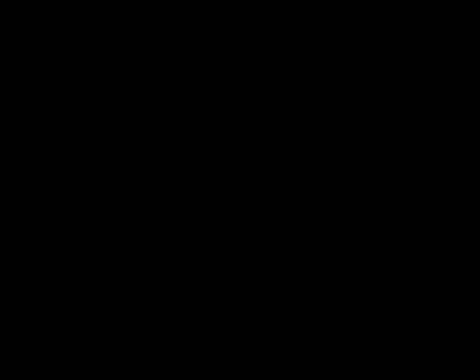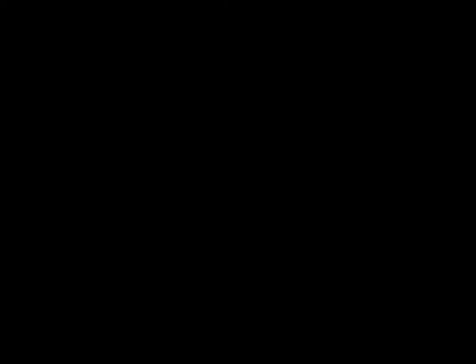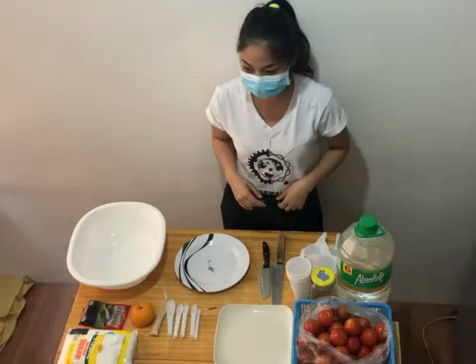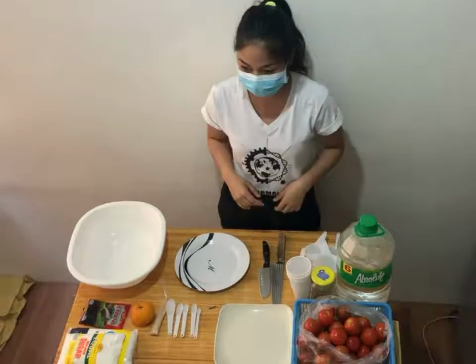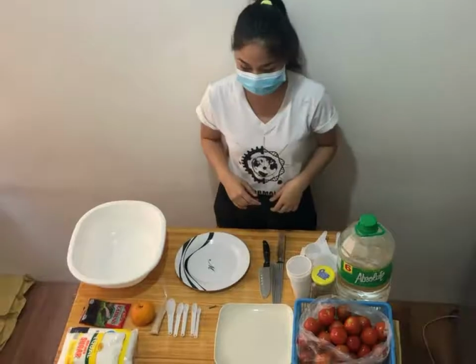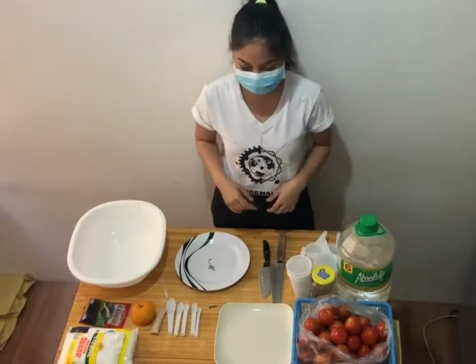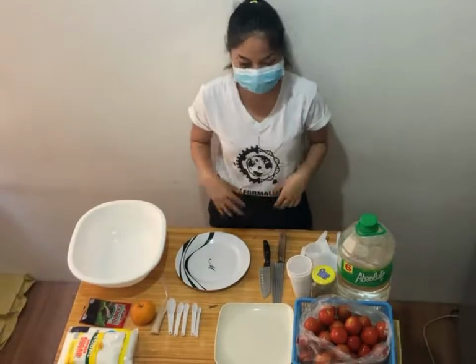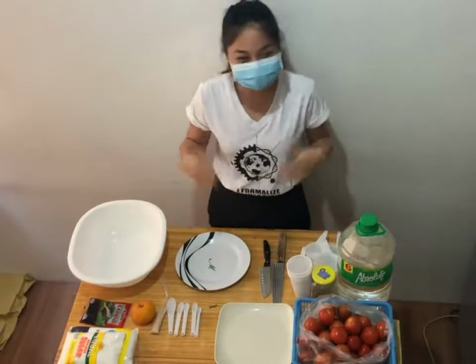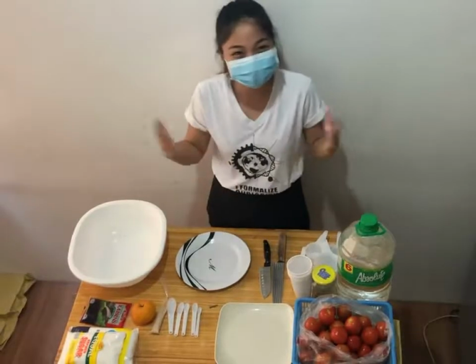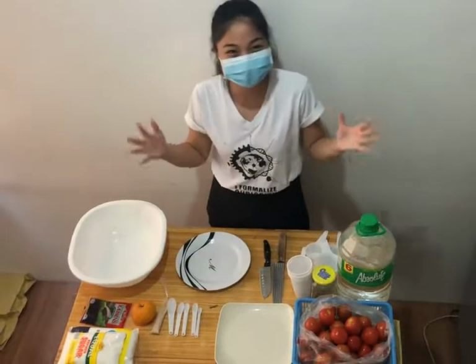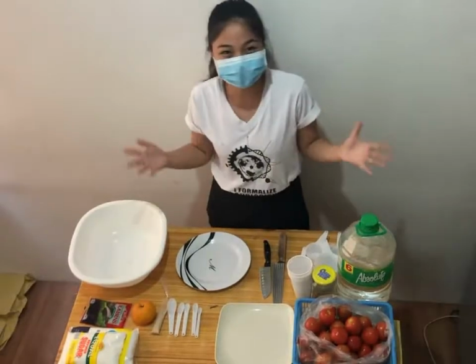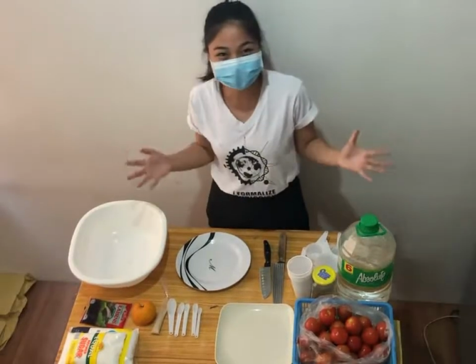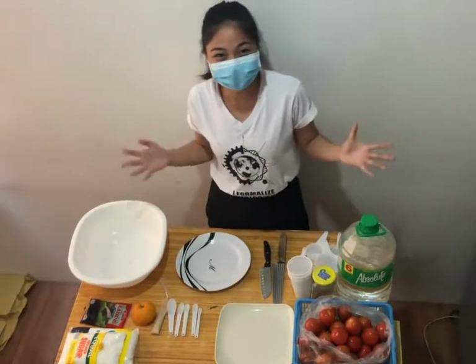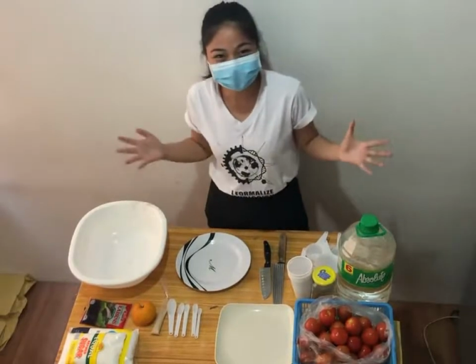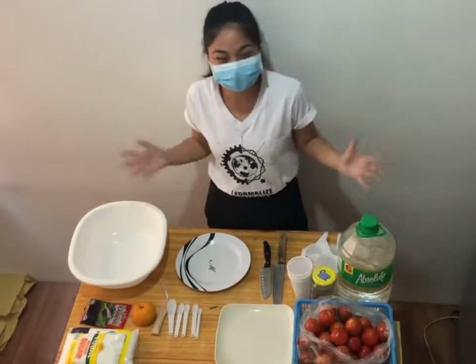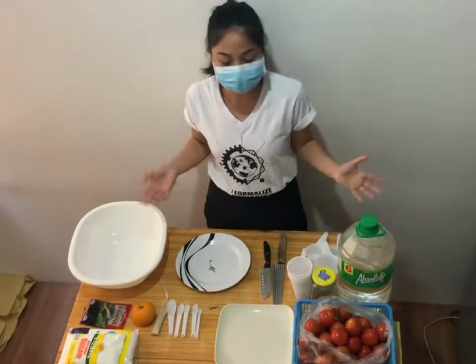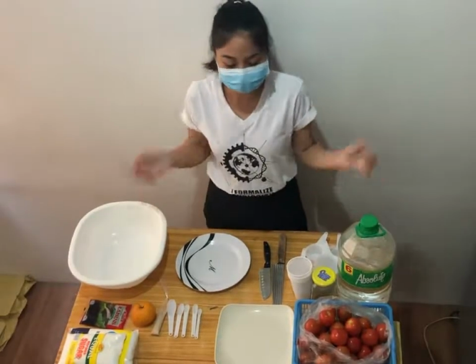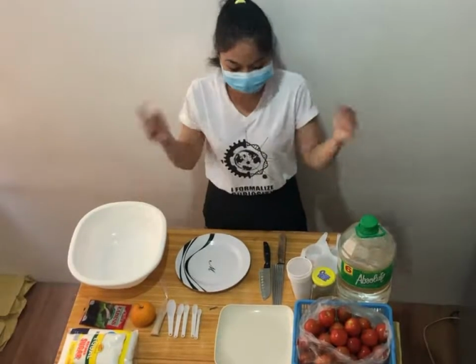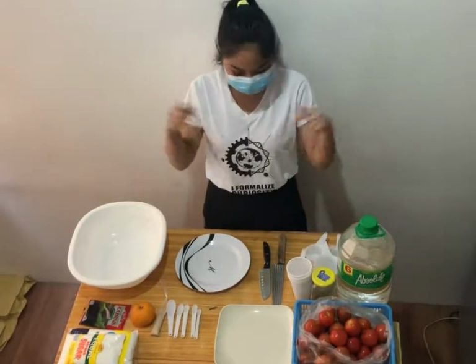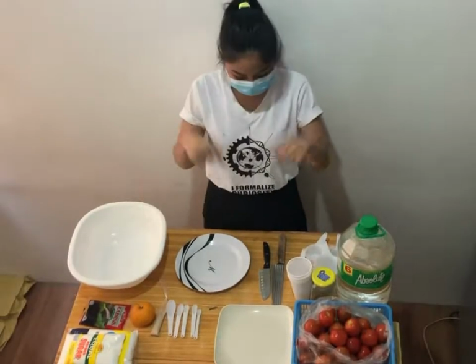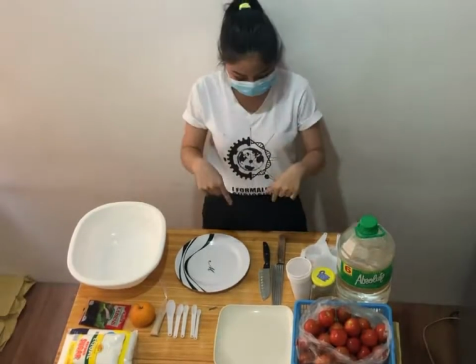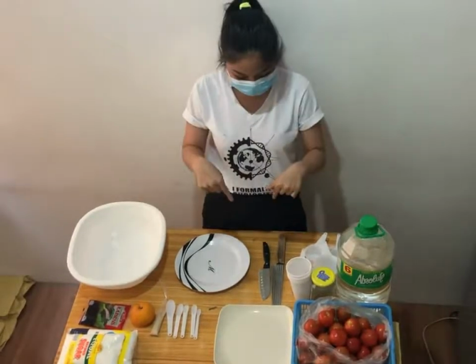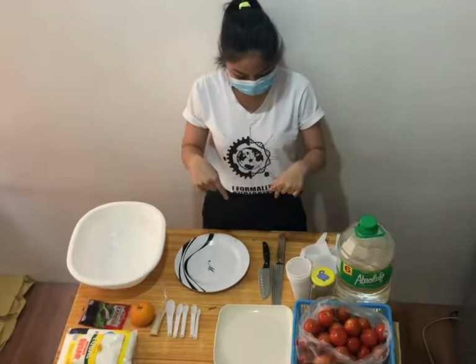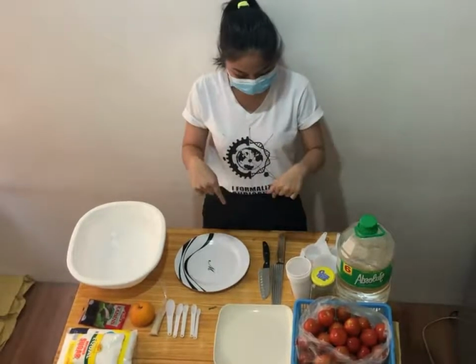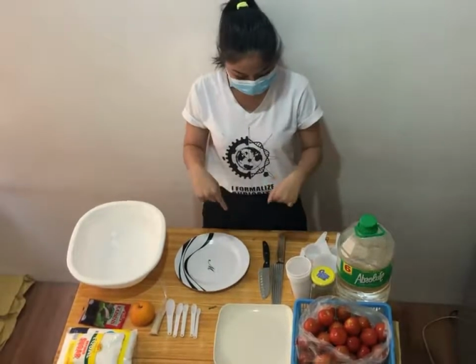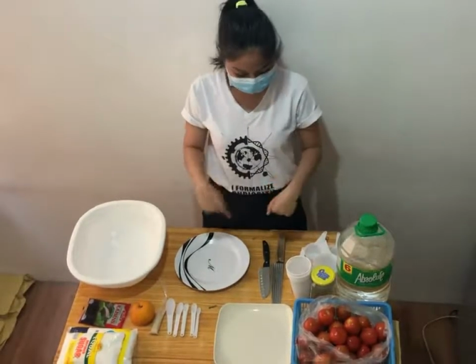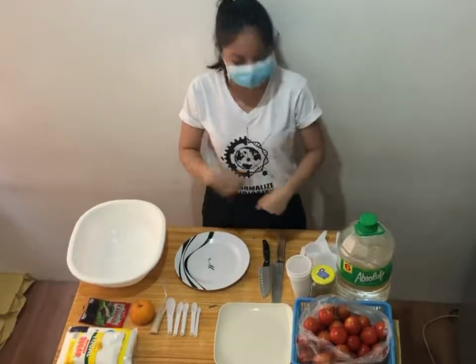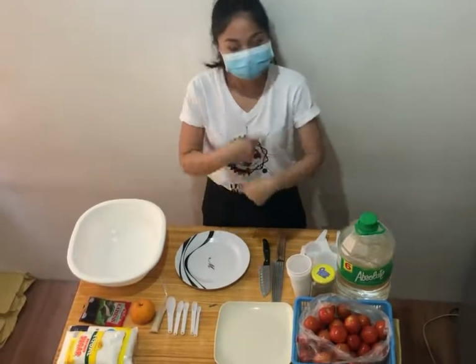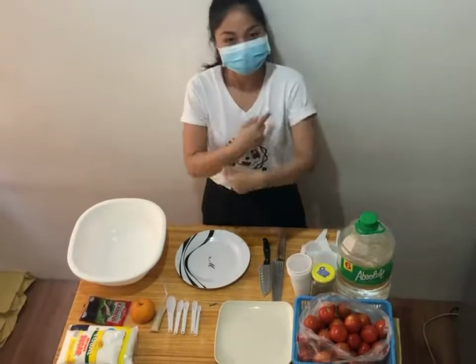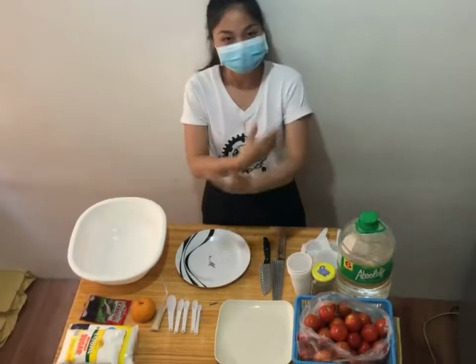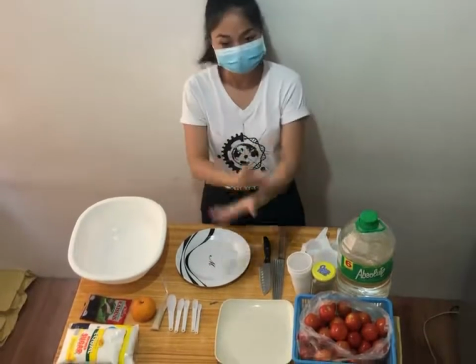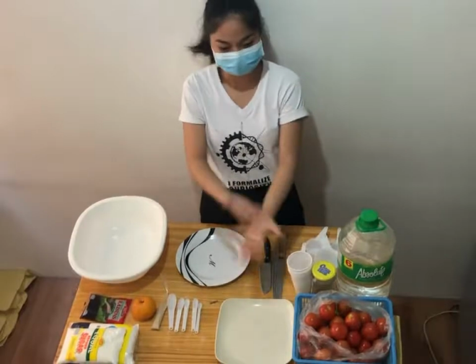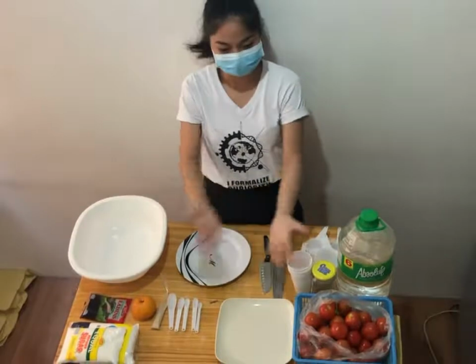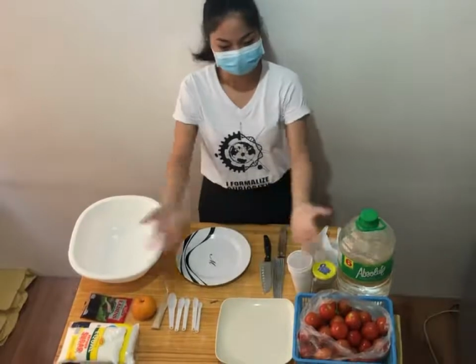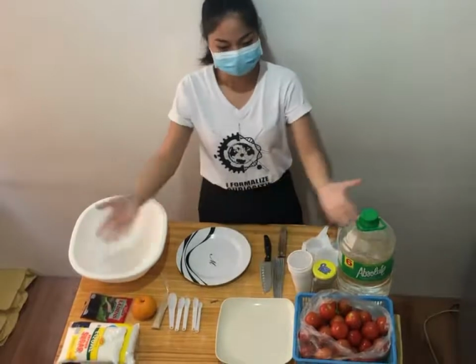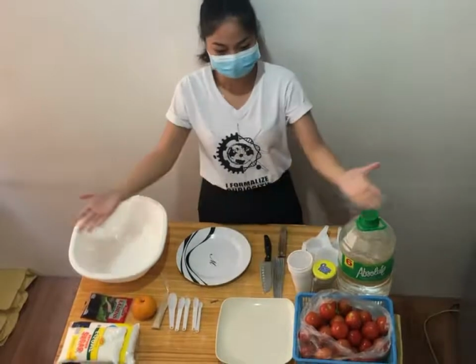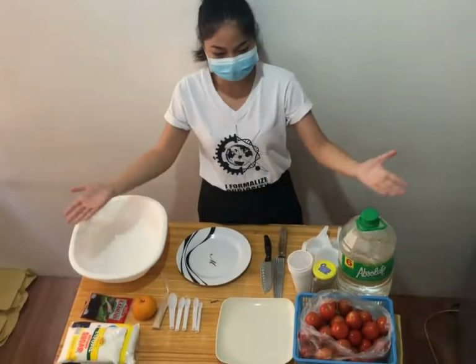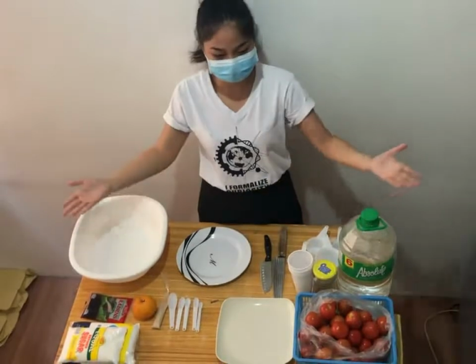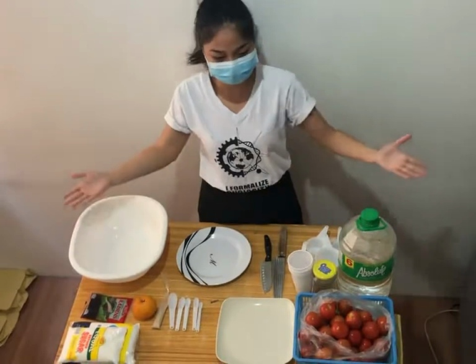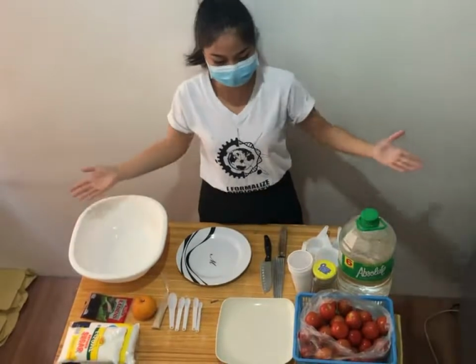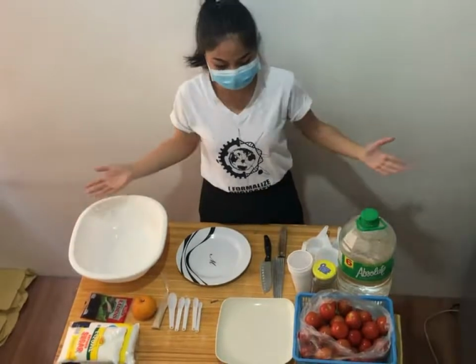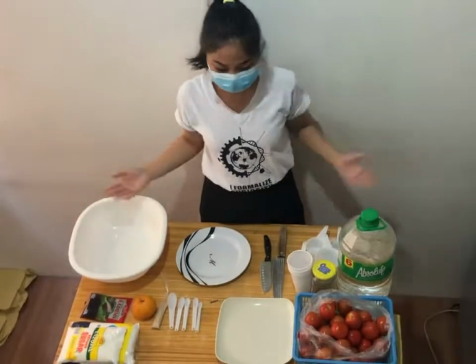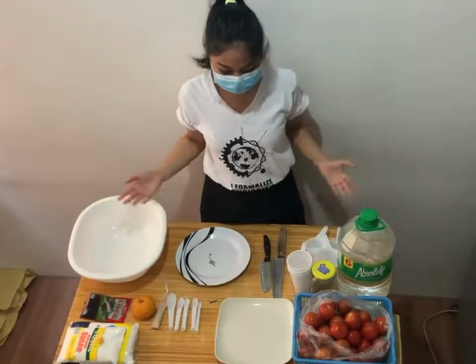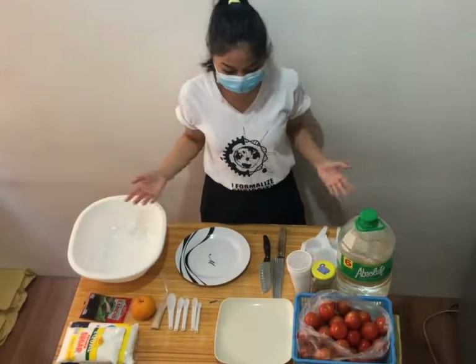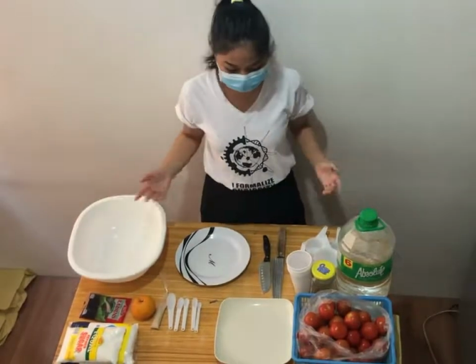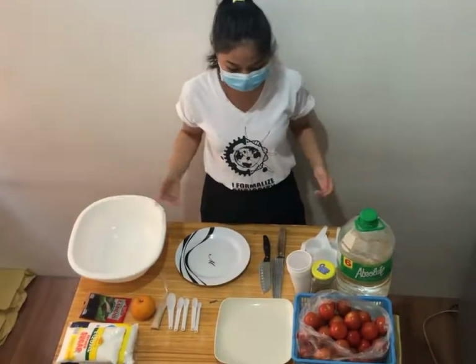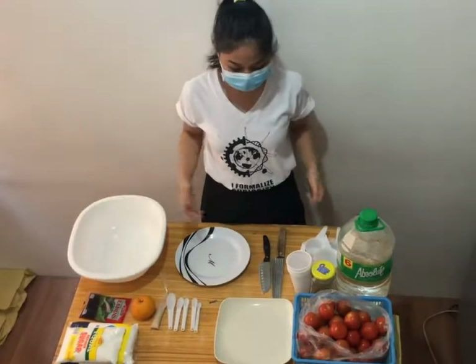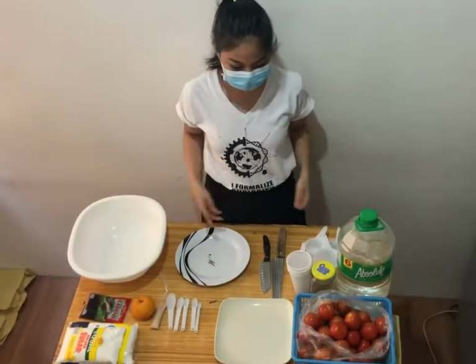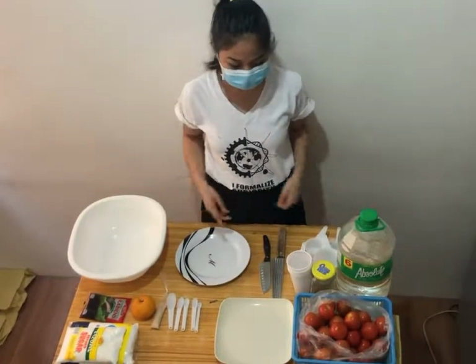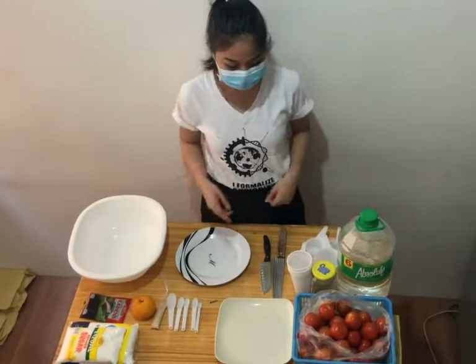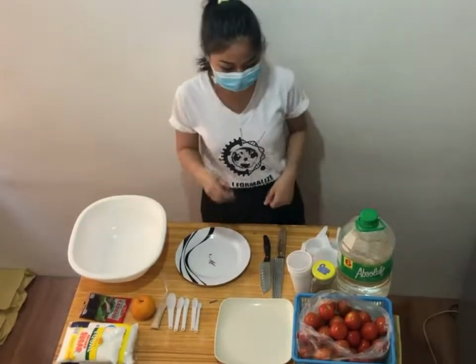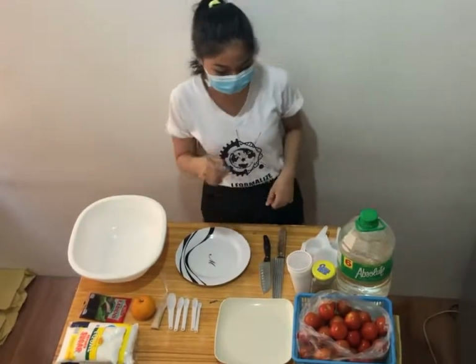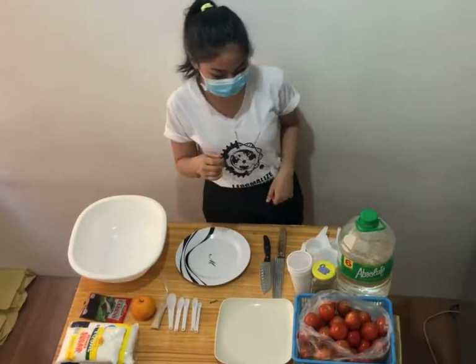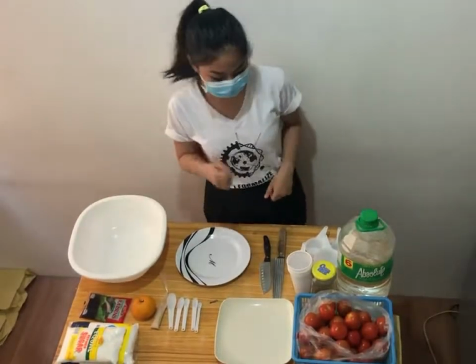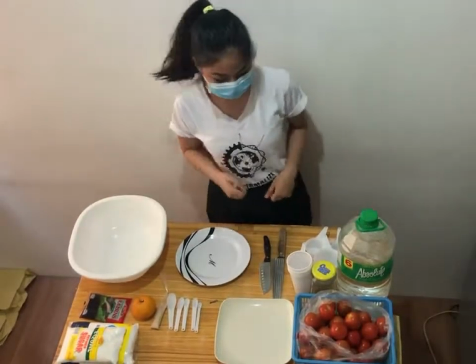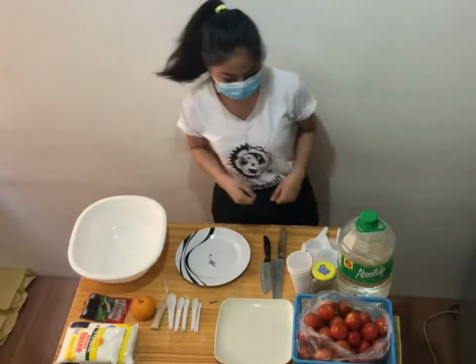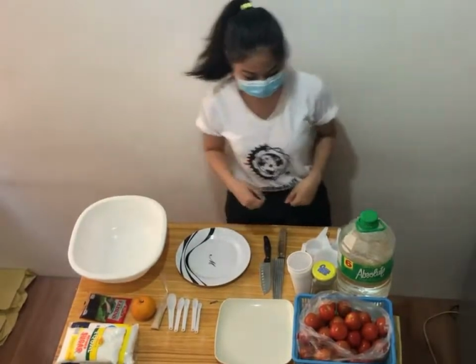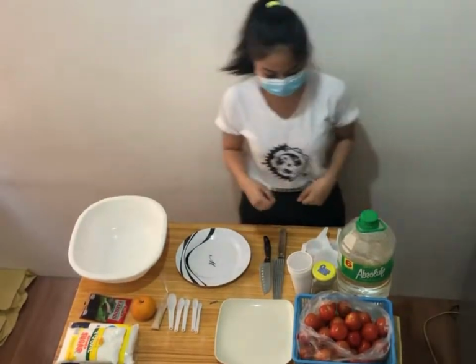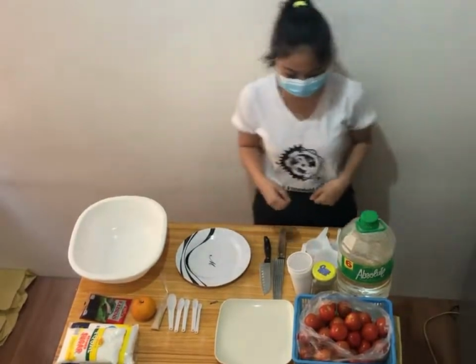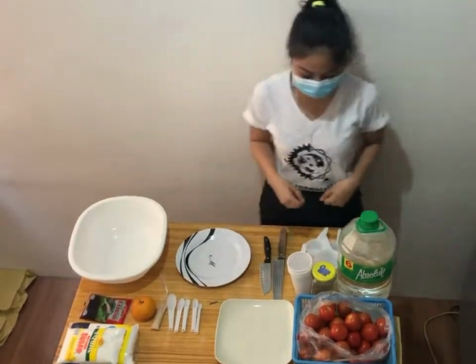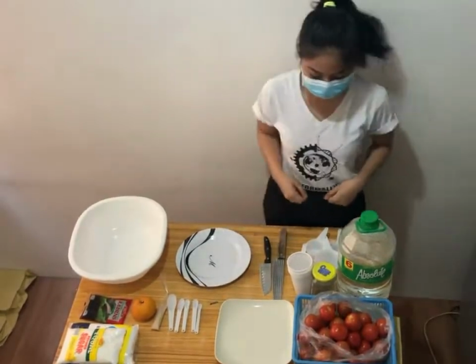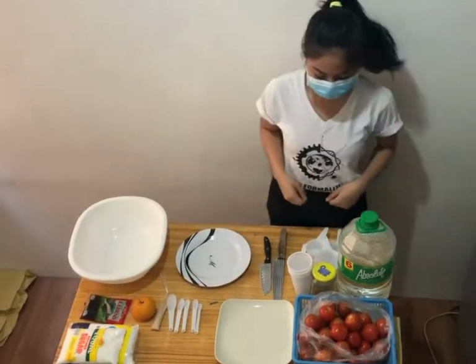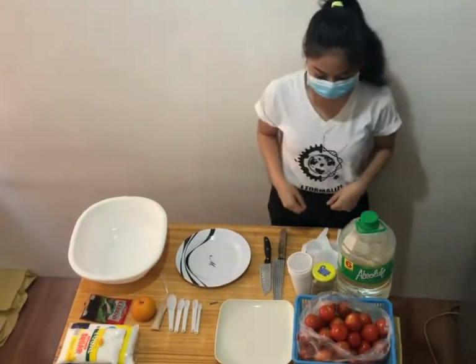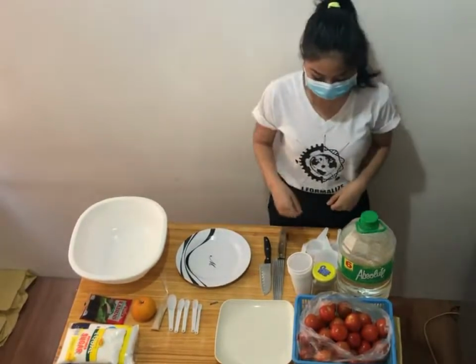Hey, hey, hey! For this video, I'm going to show you how to make tomato wine. These are the ingredients needed.